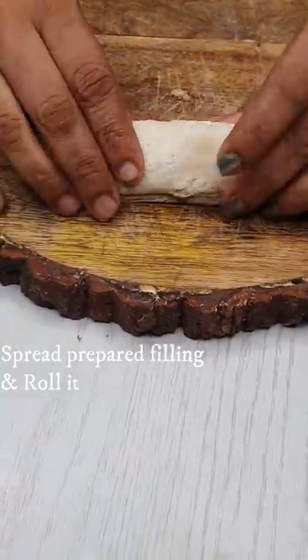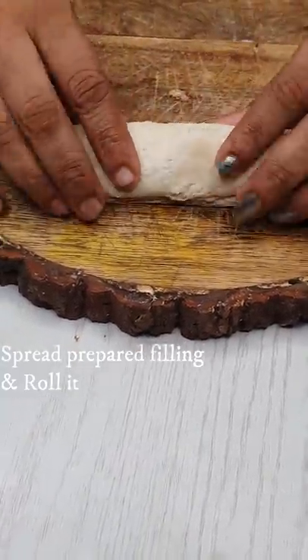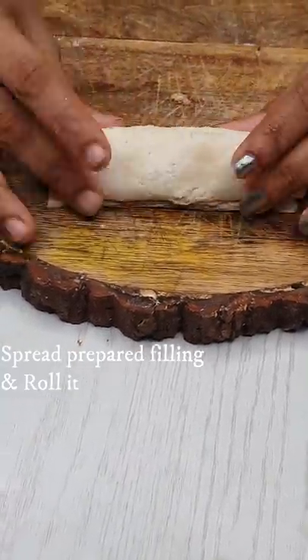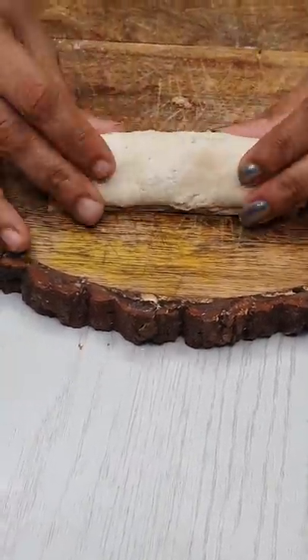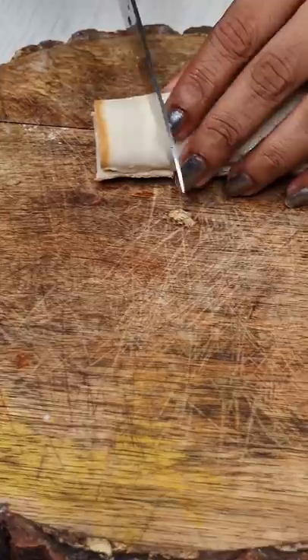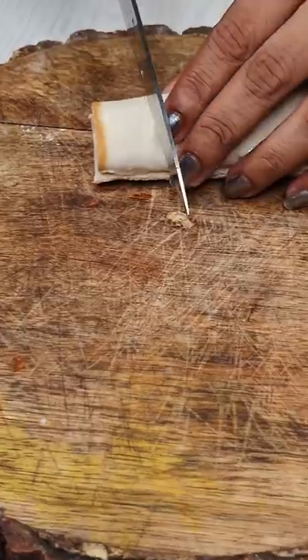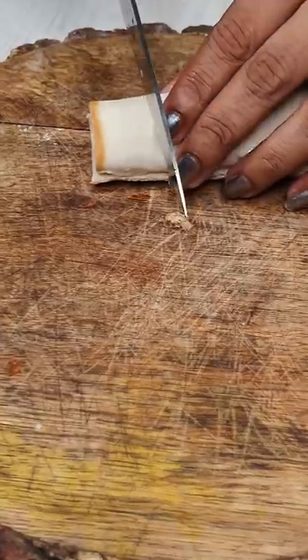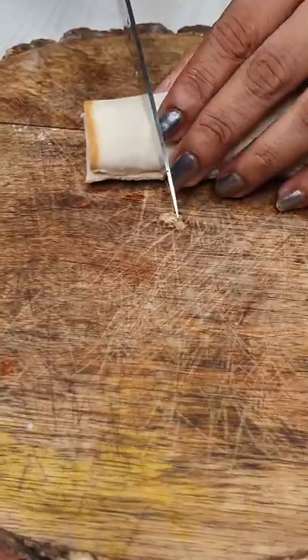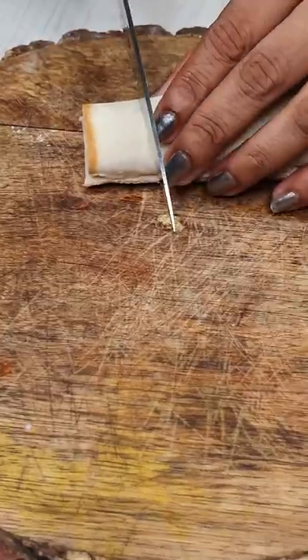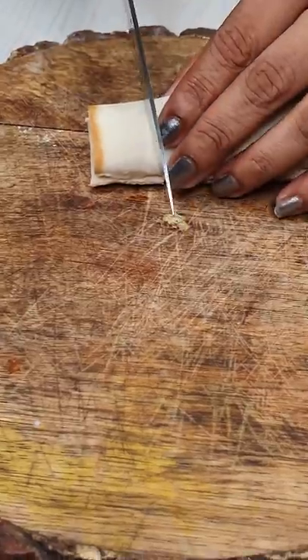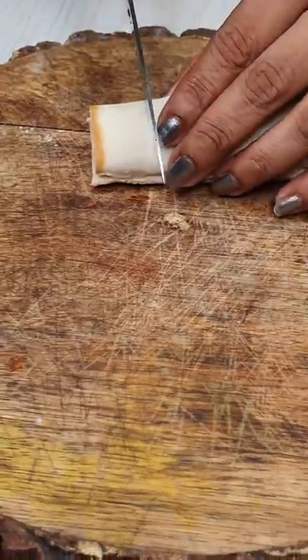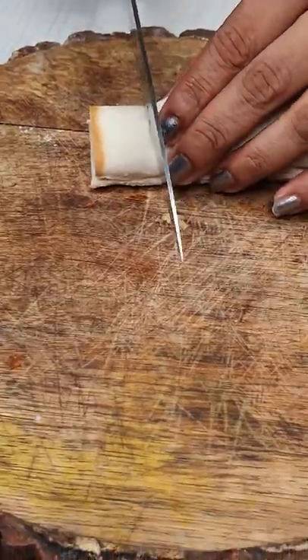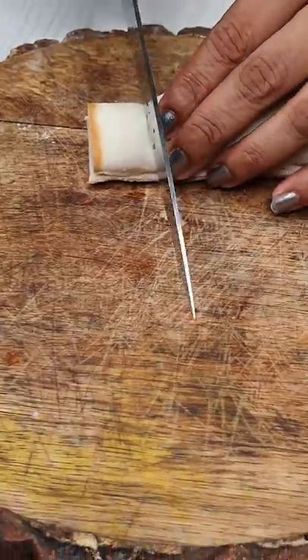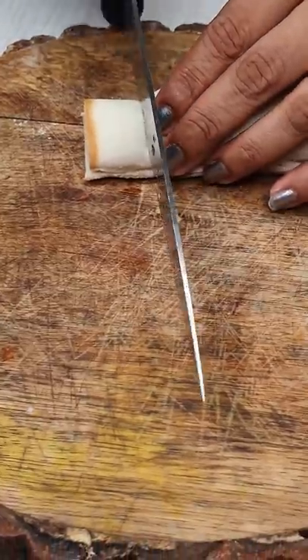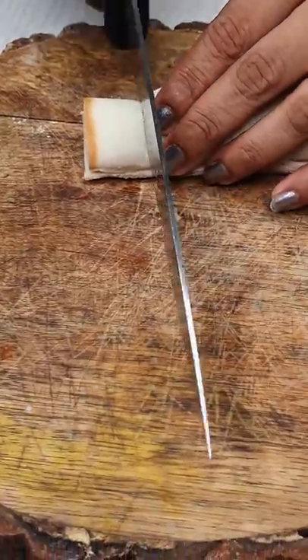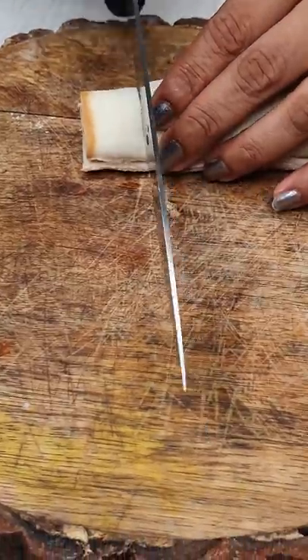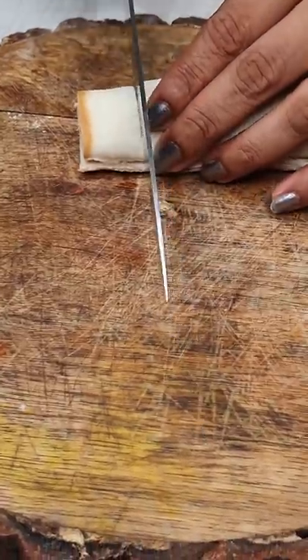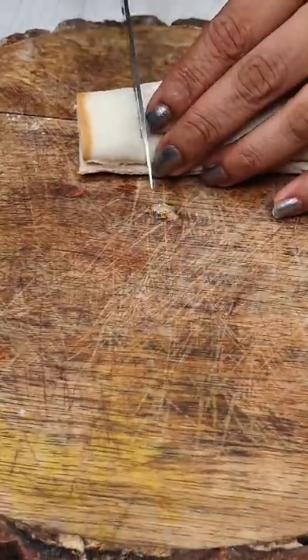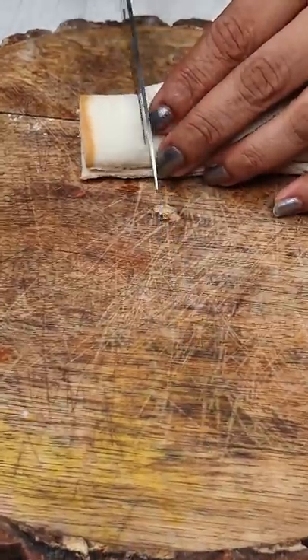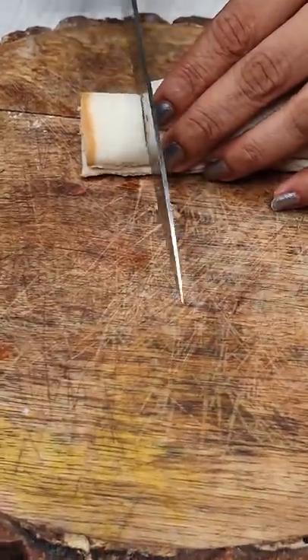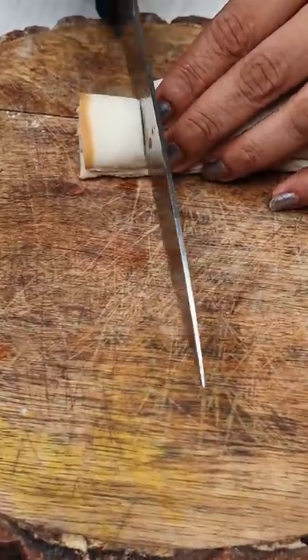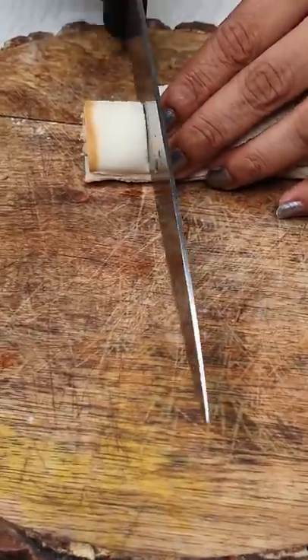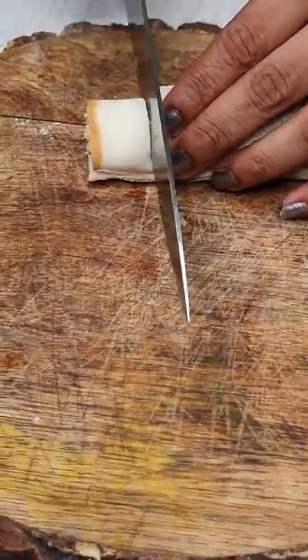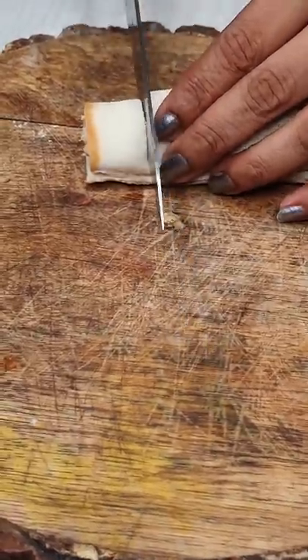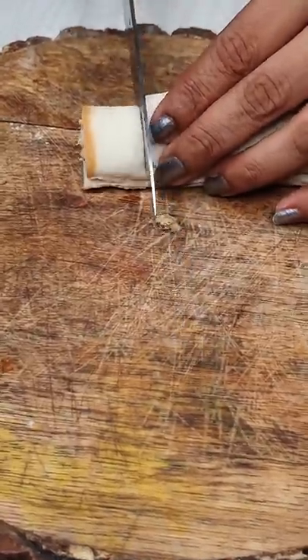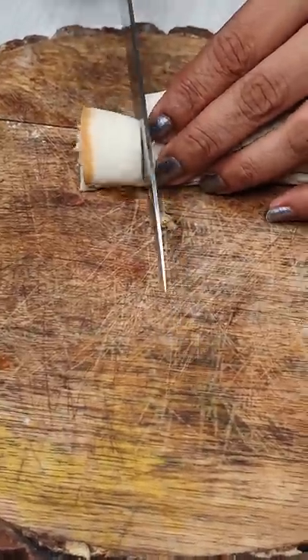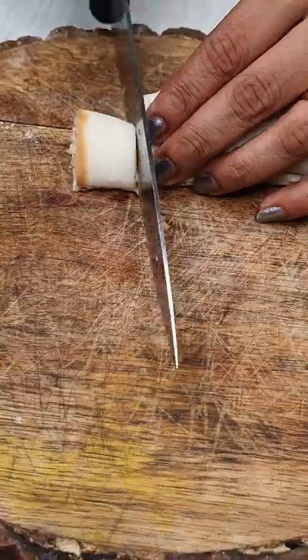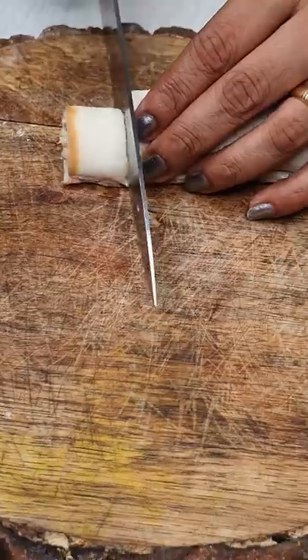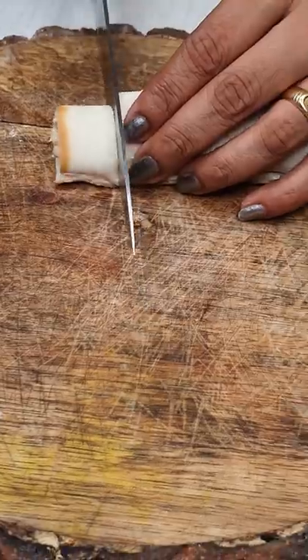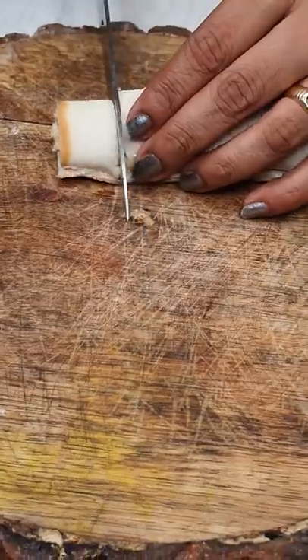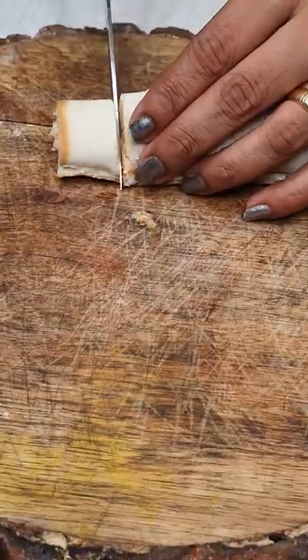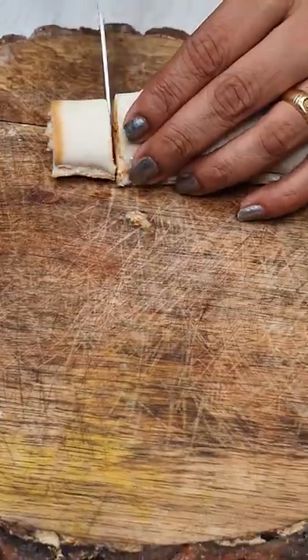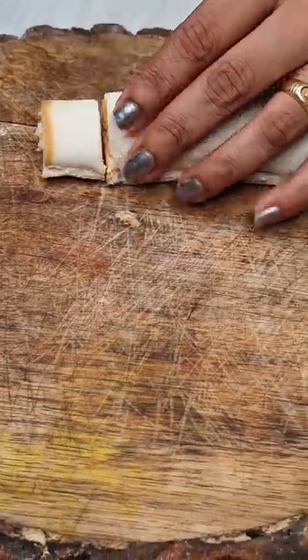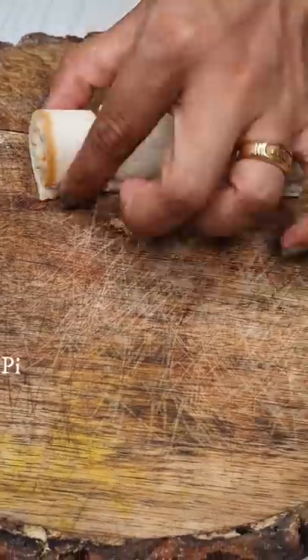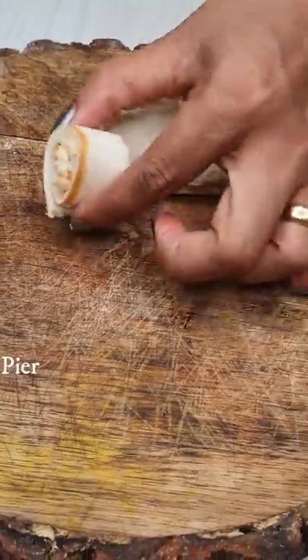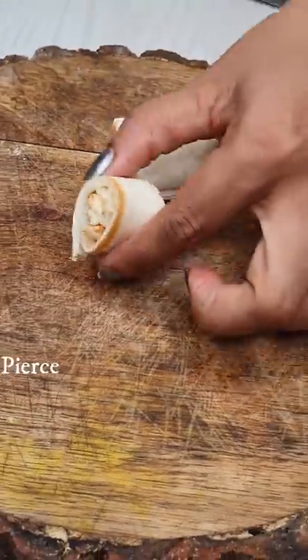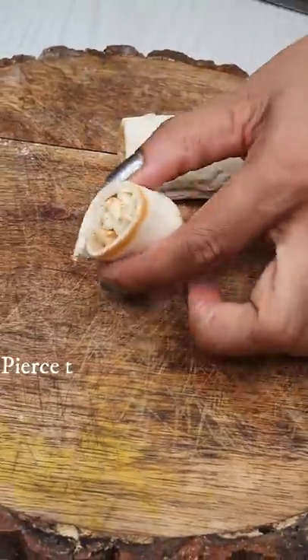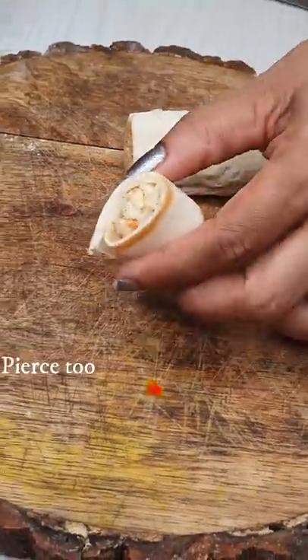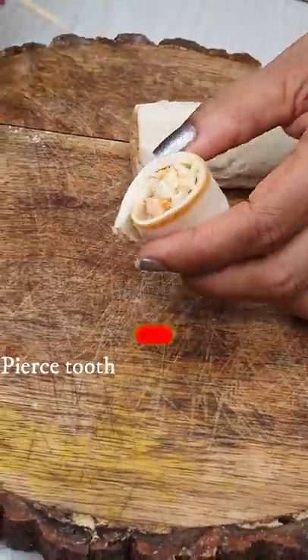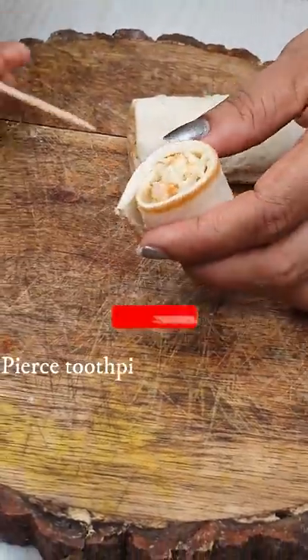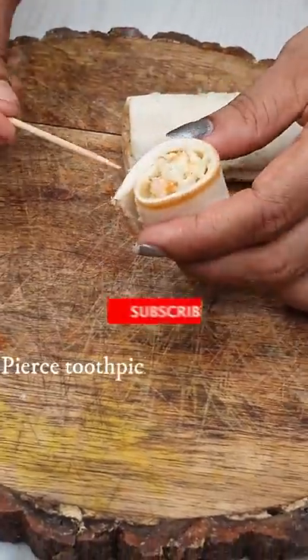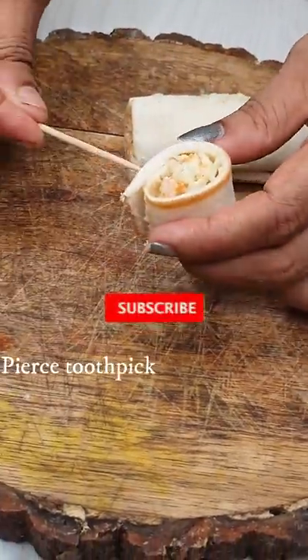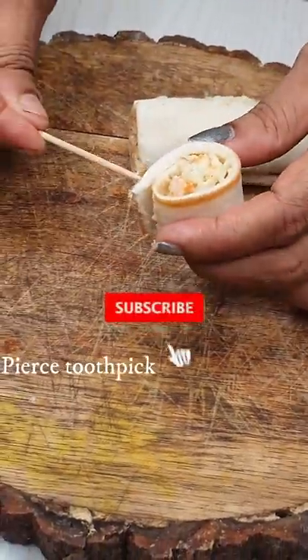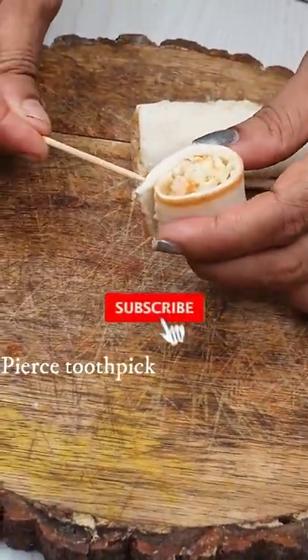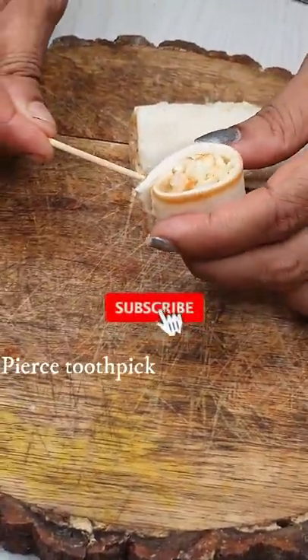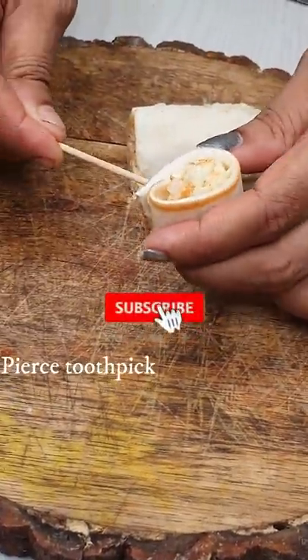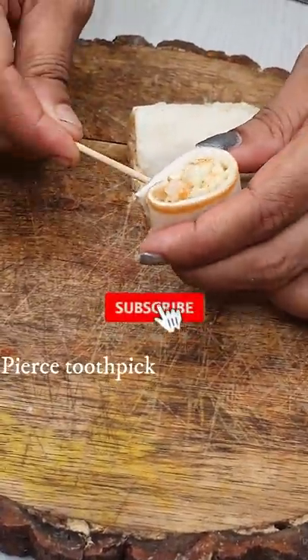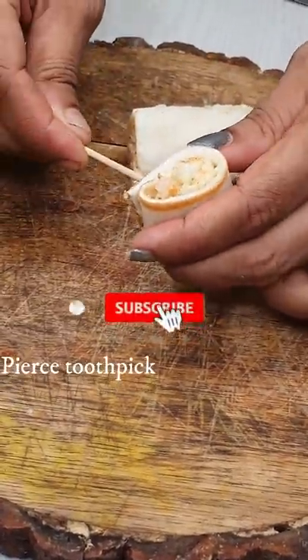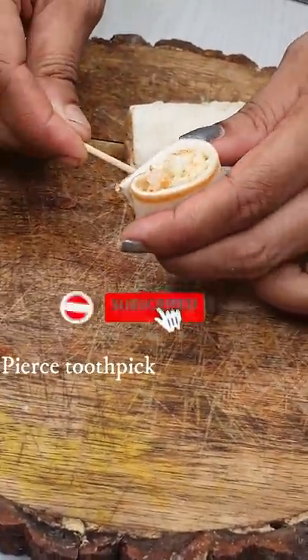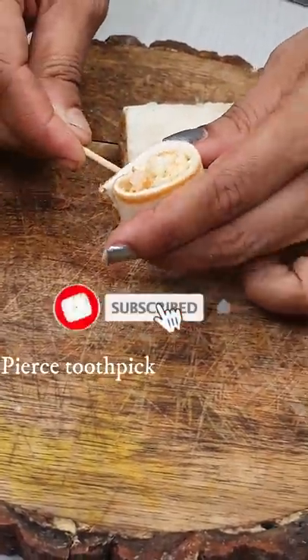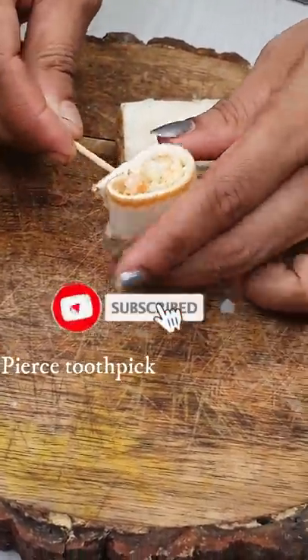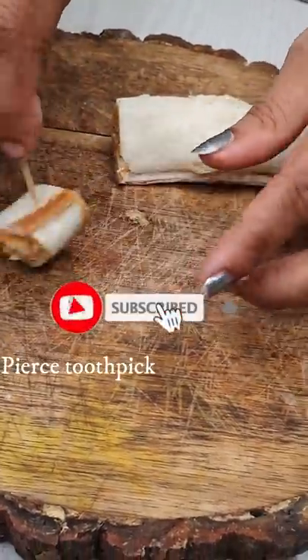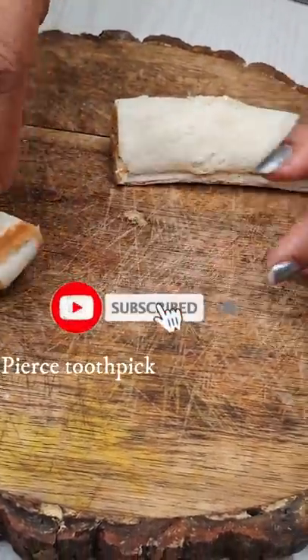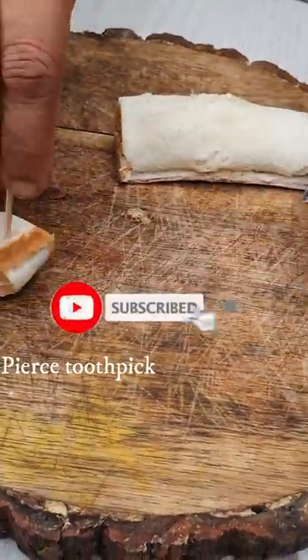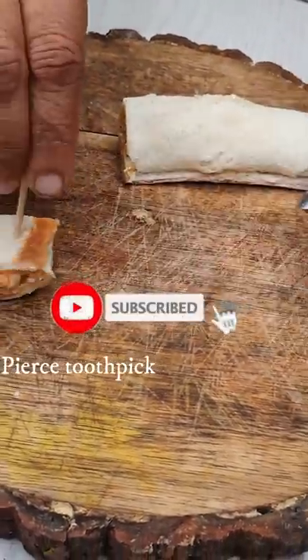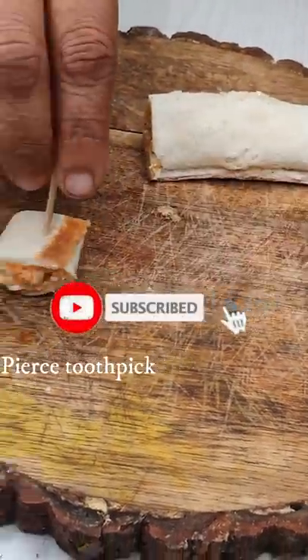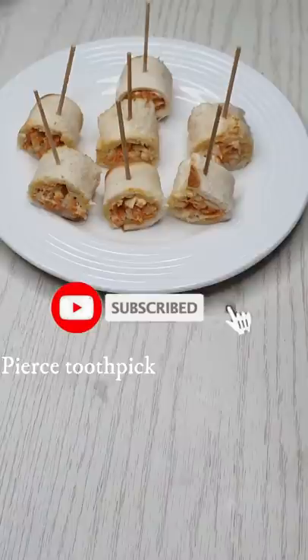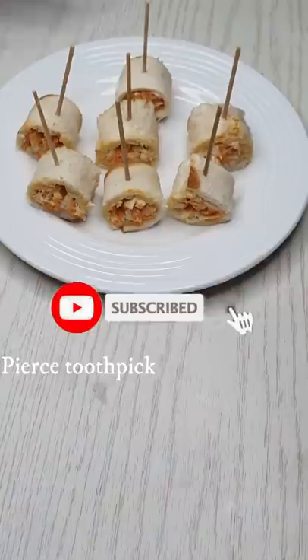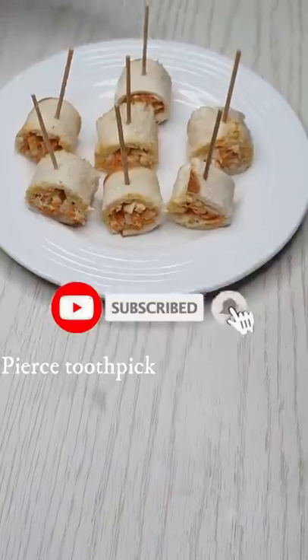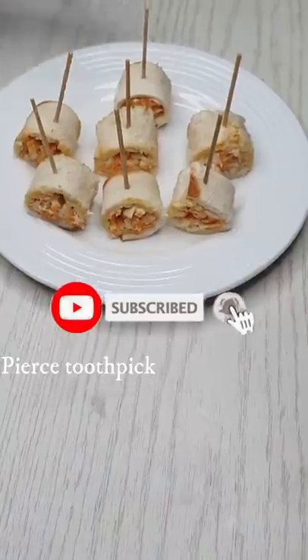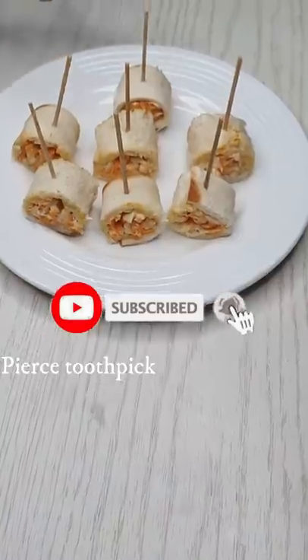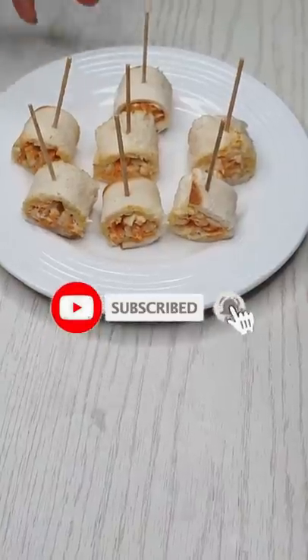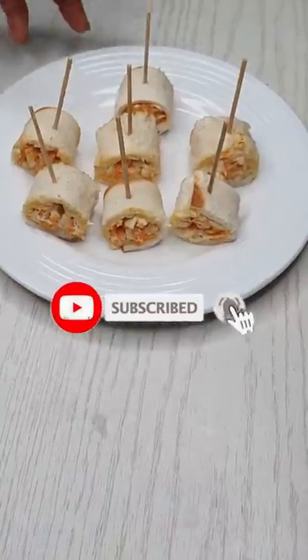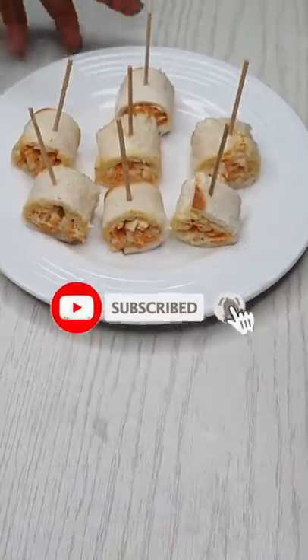I have a toothpick. We have a sandwich. We are ready — try it!